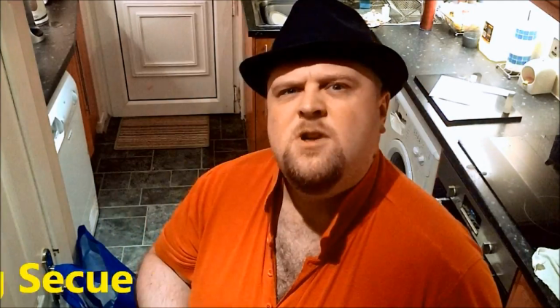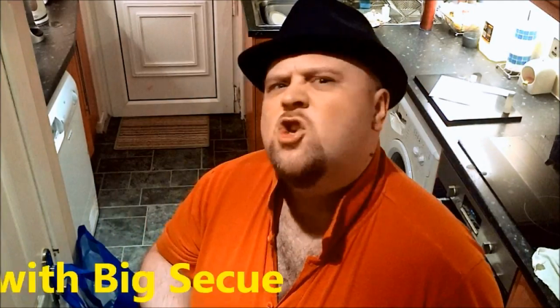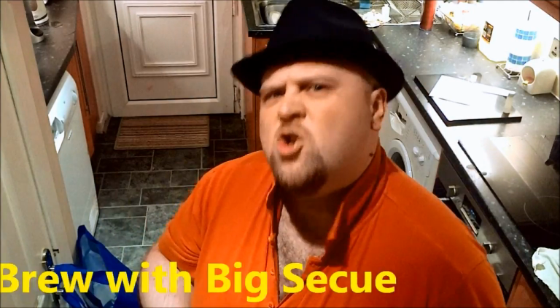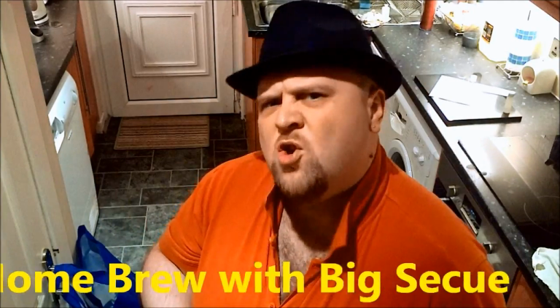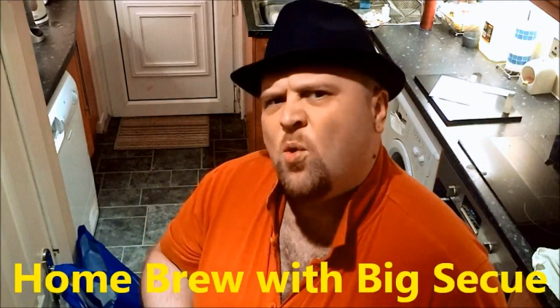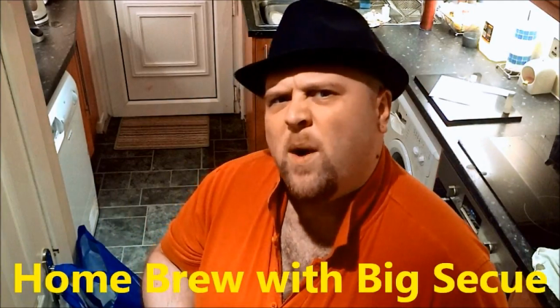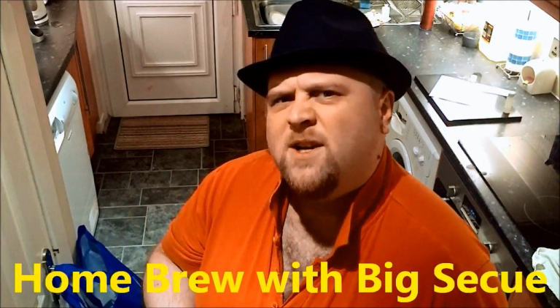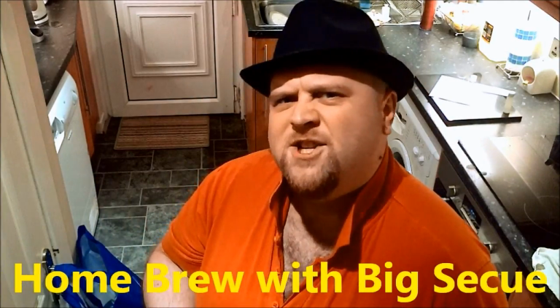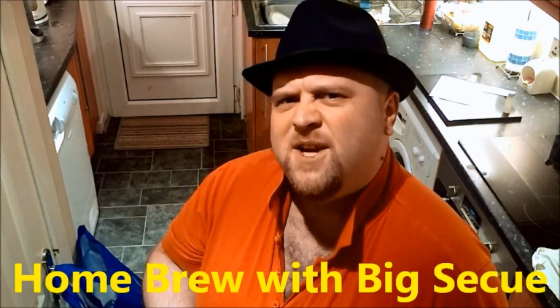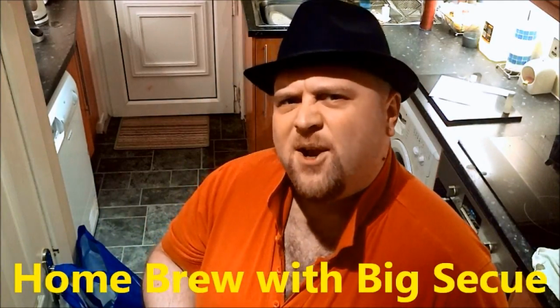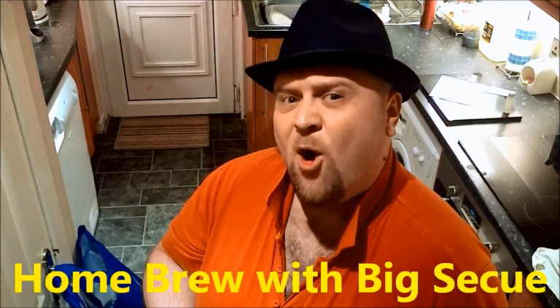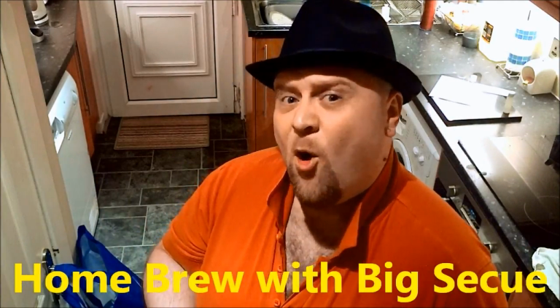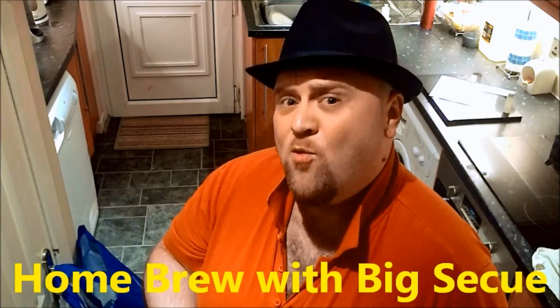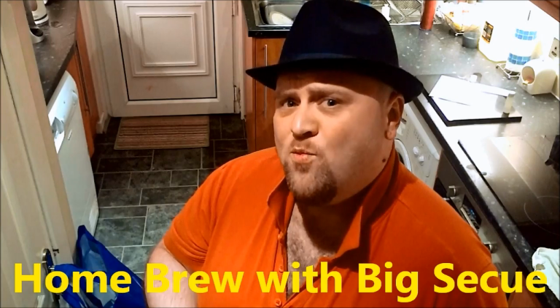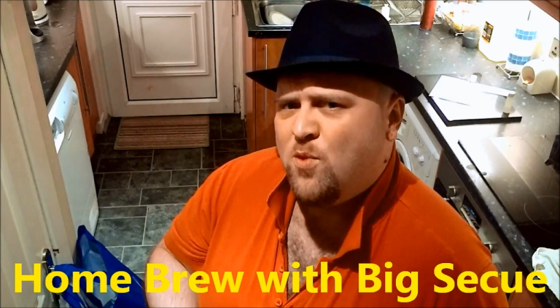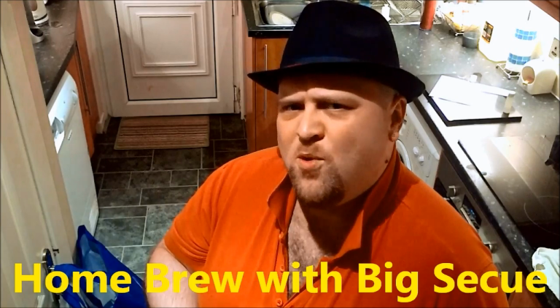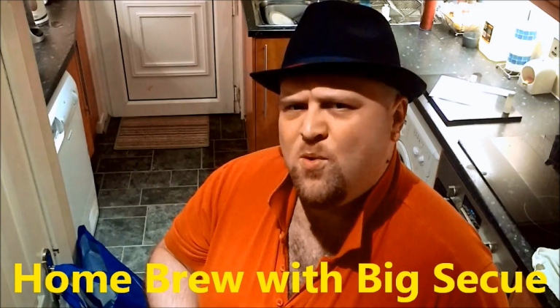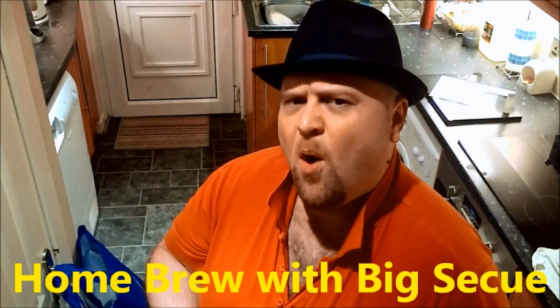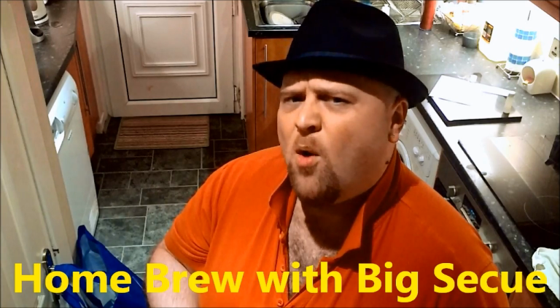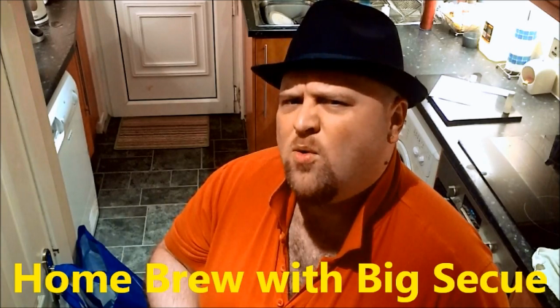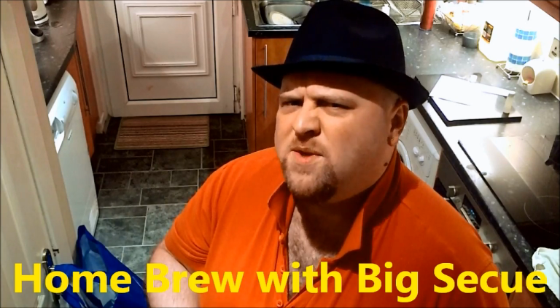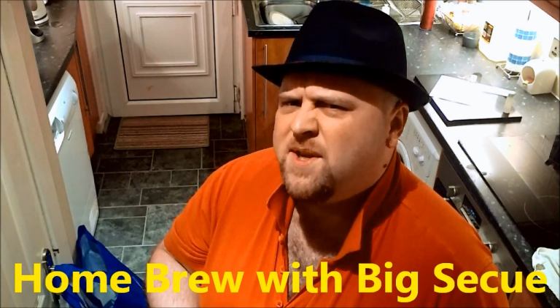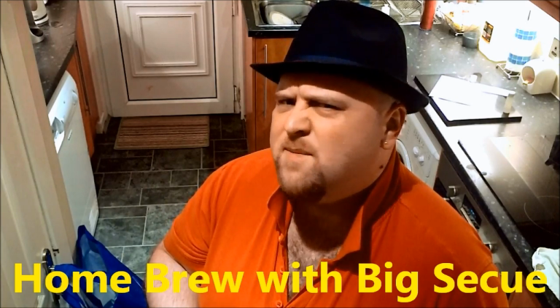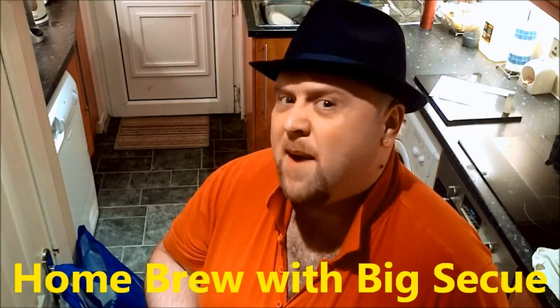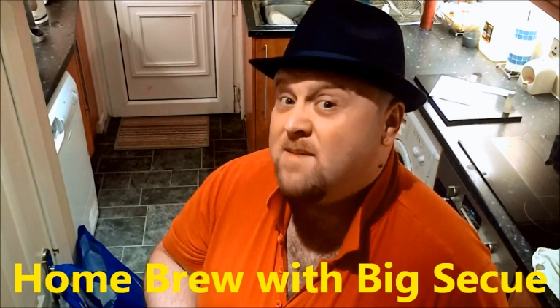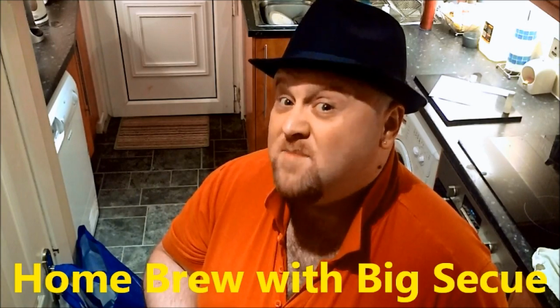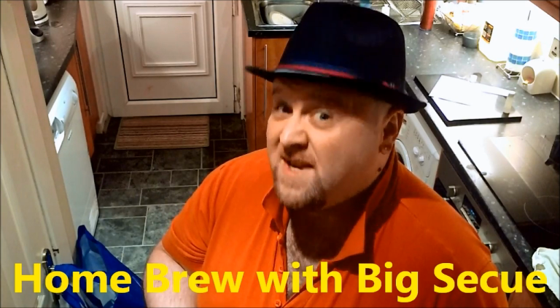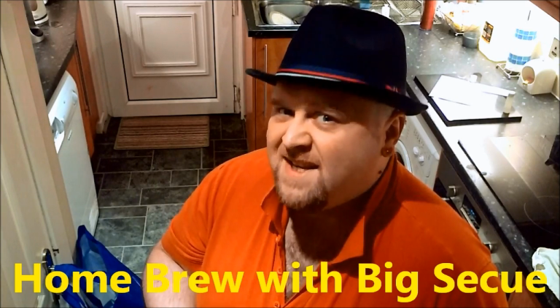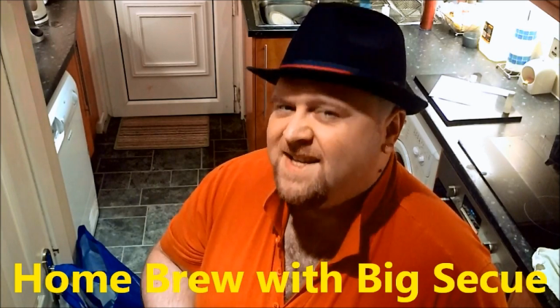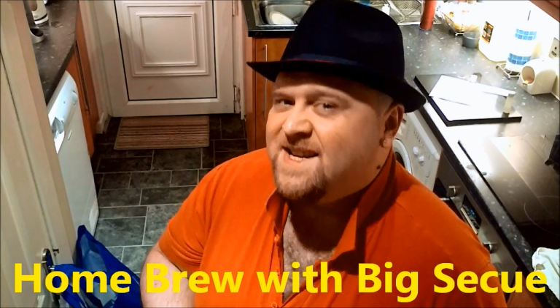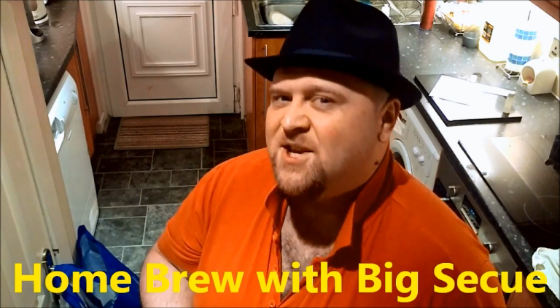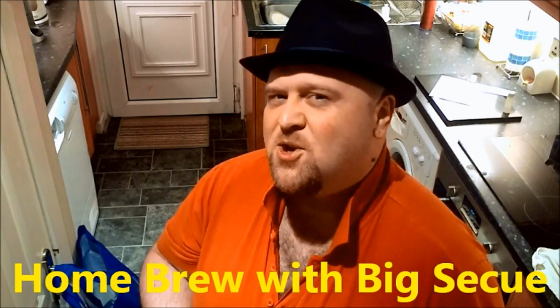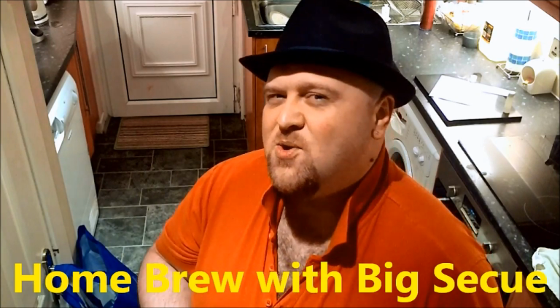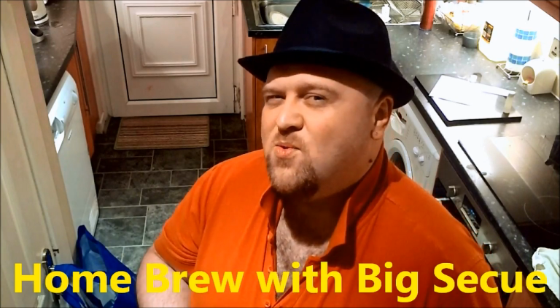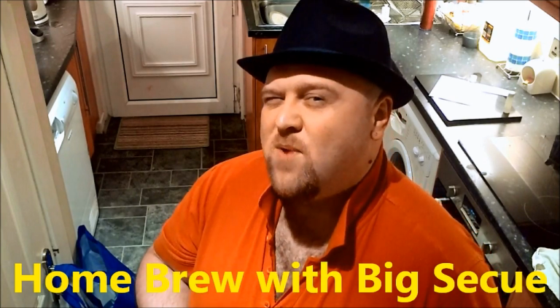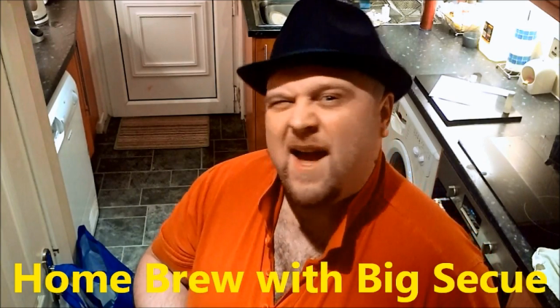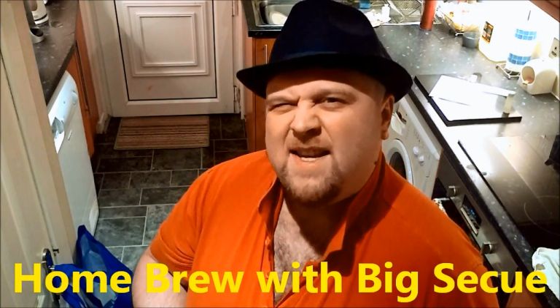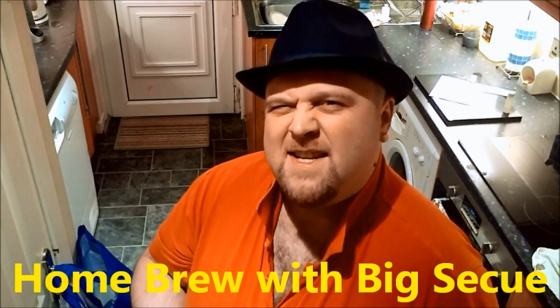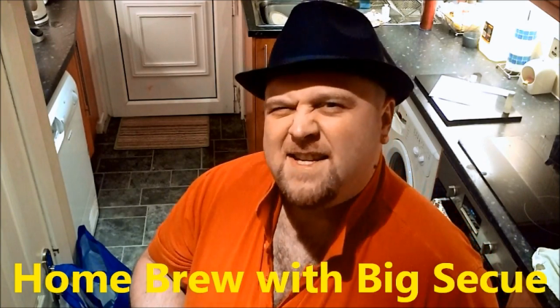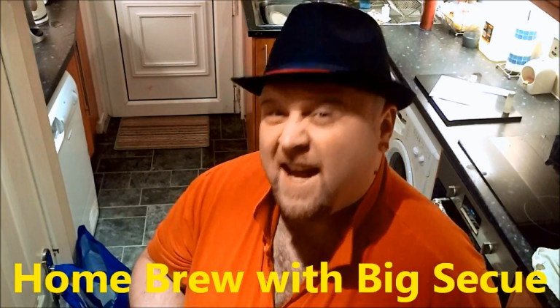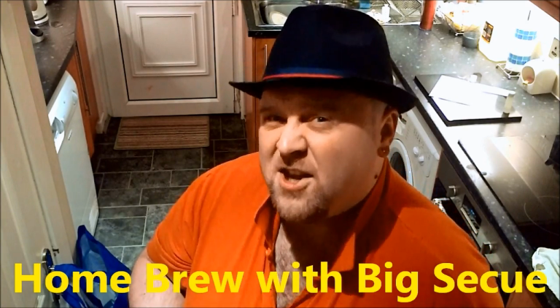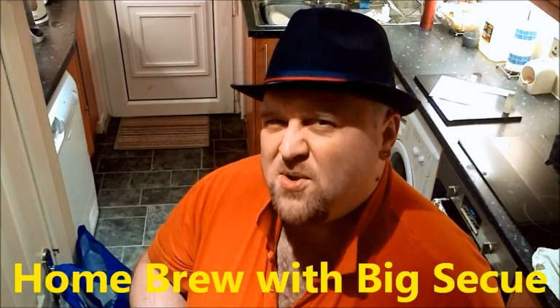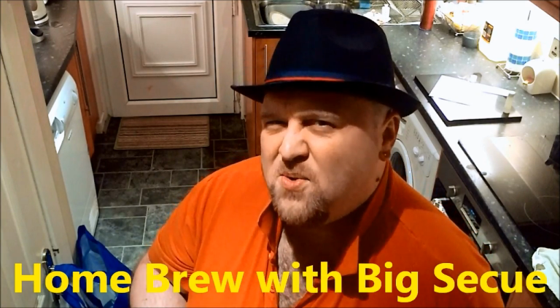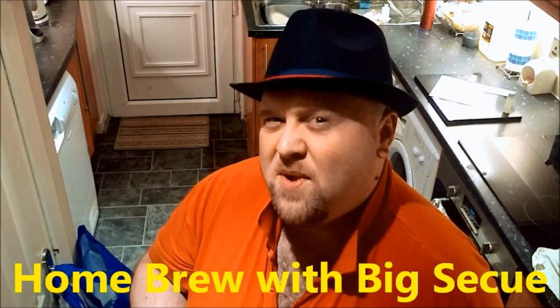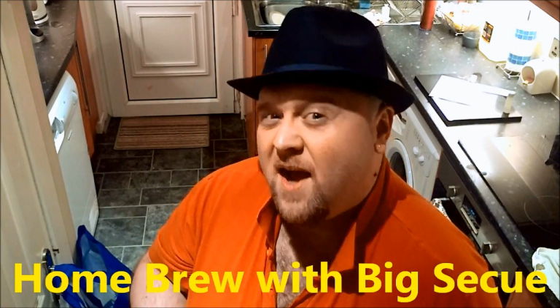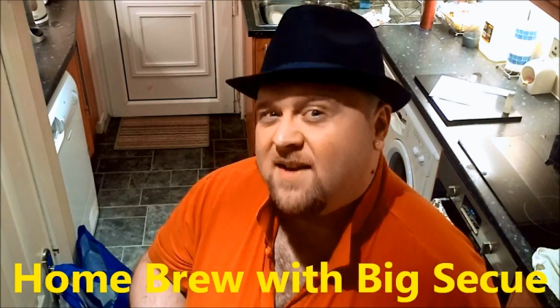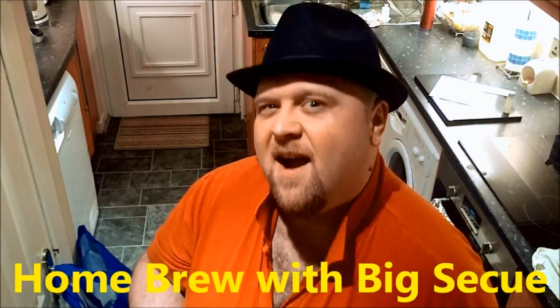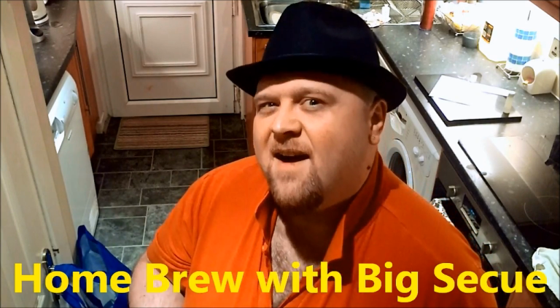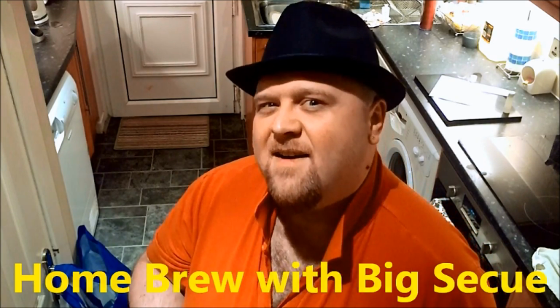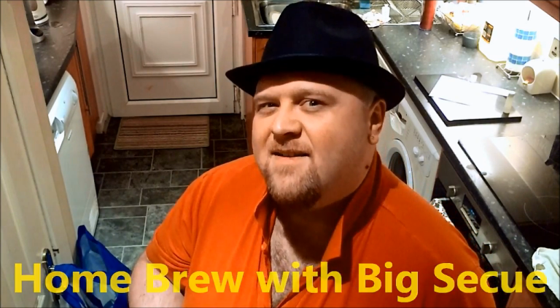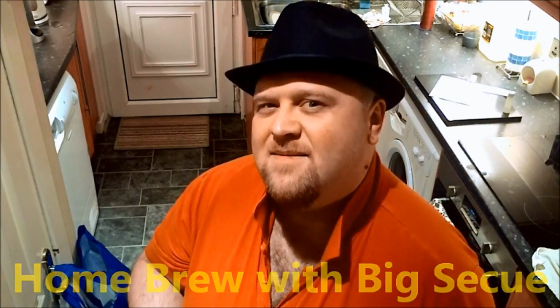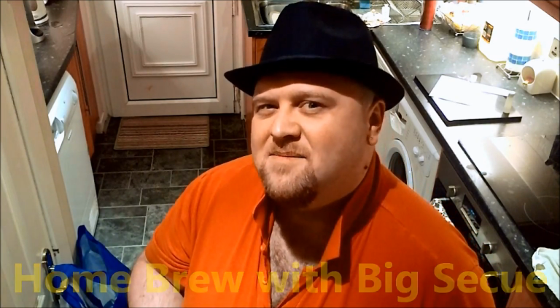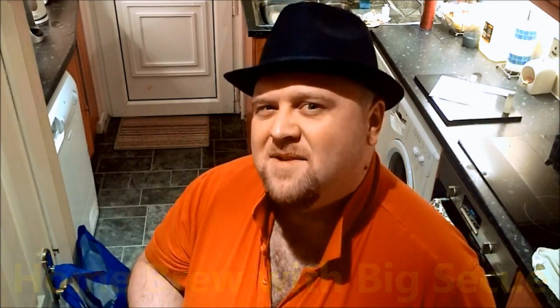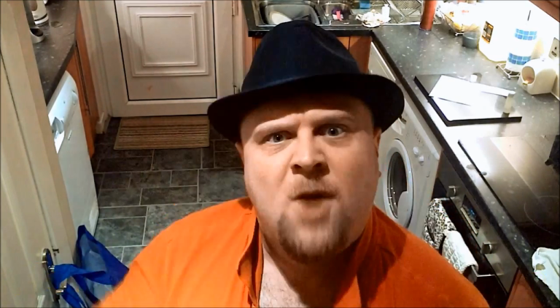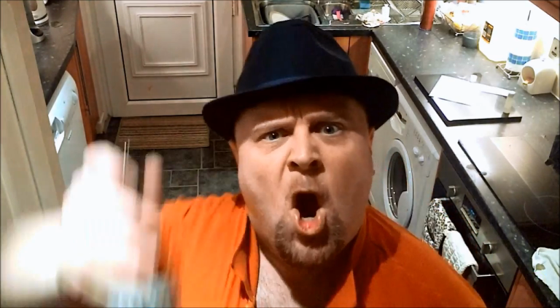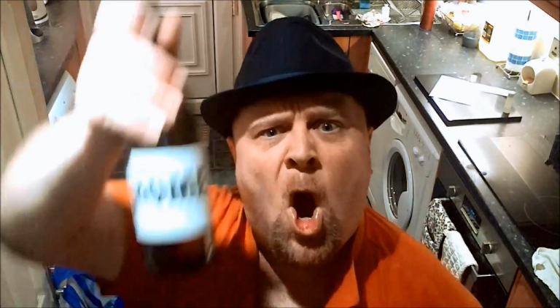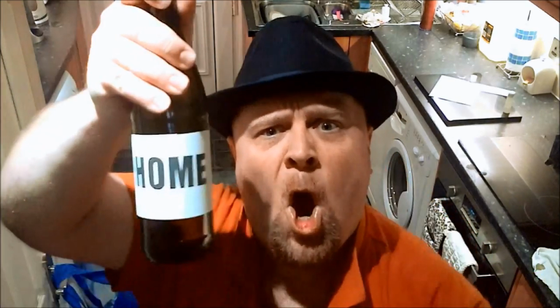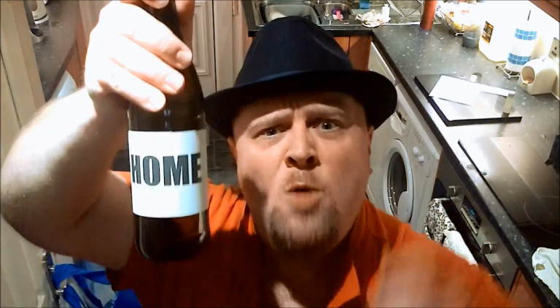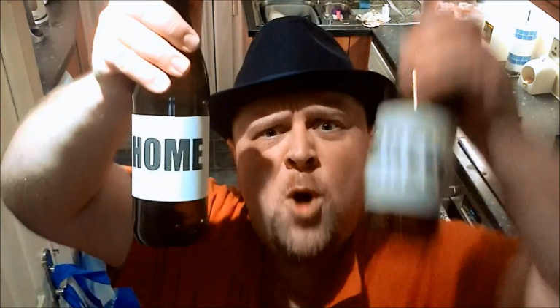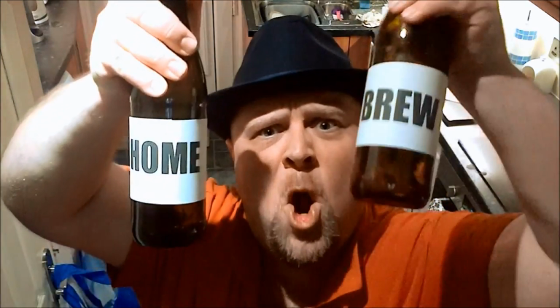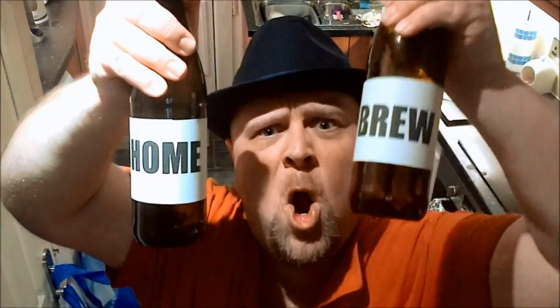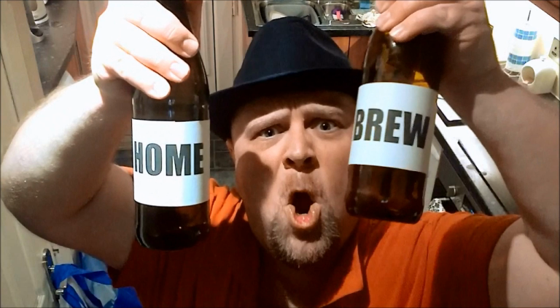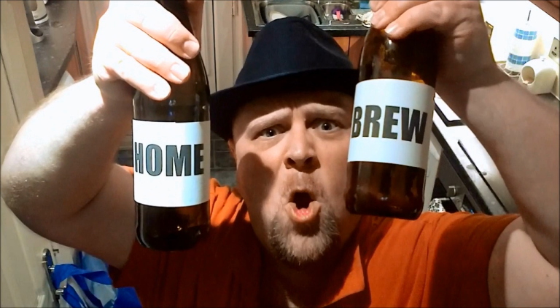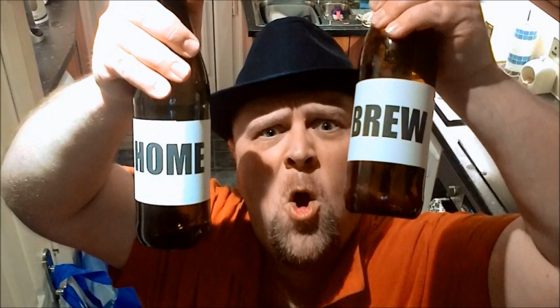You're watching Homebrew, hosted by BigsiQ and seqy.com. Homebrew!